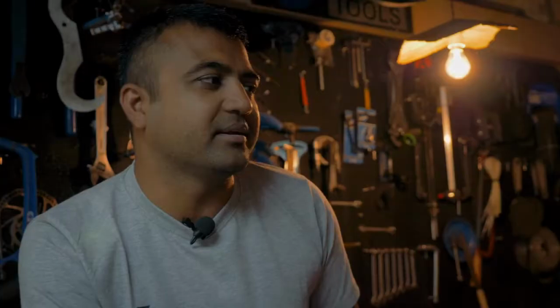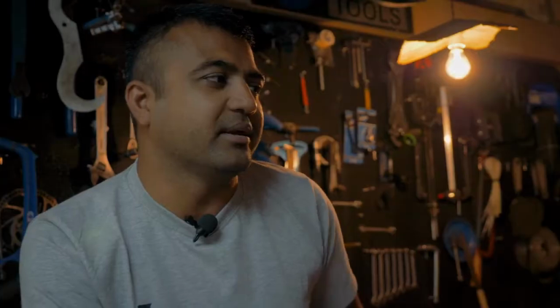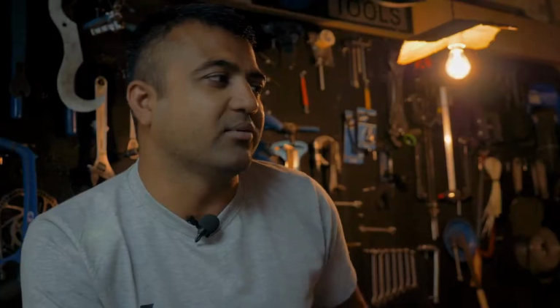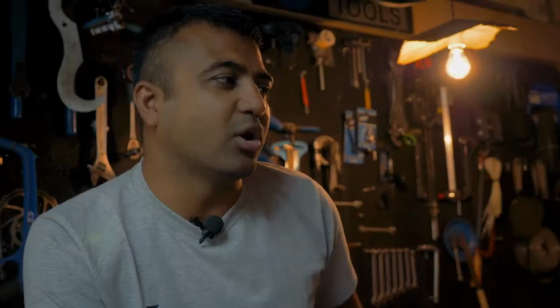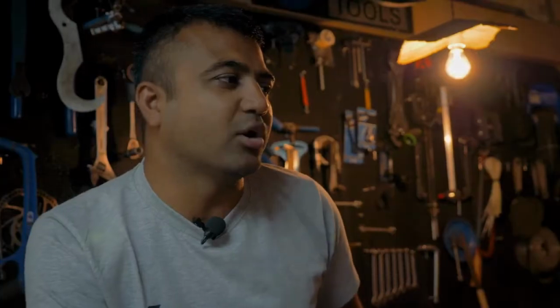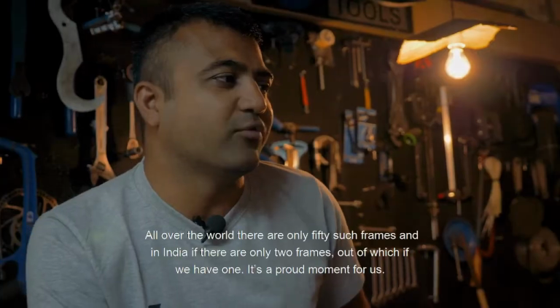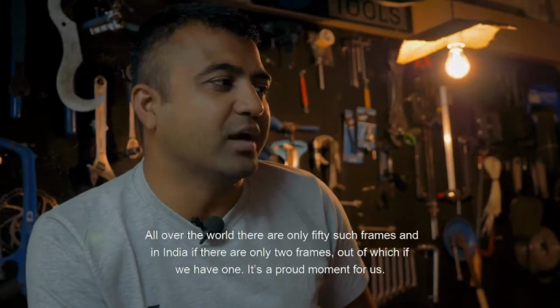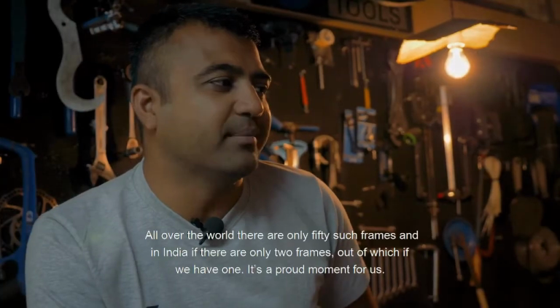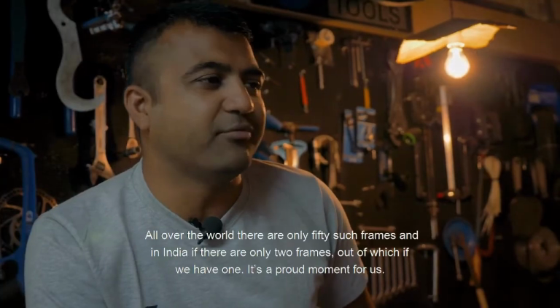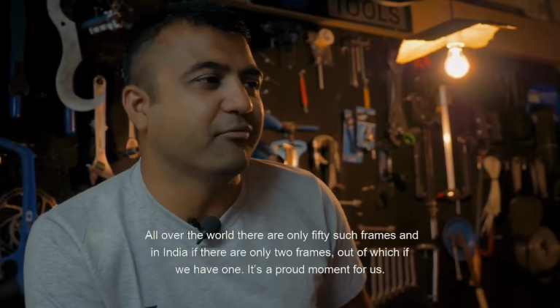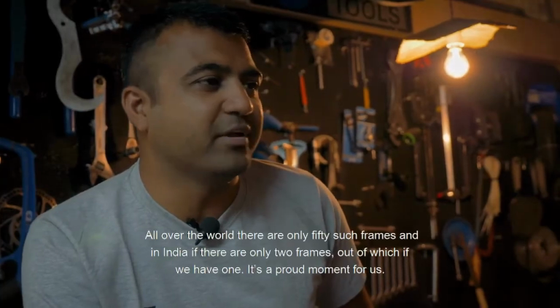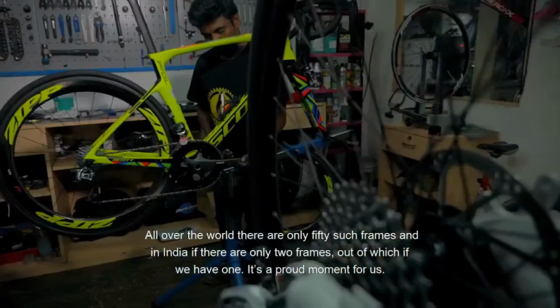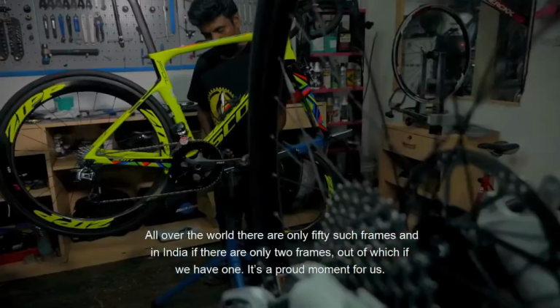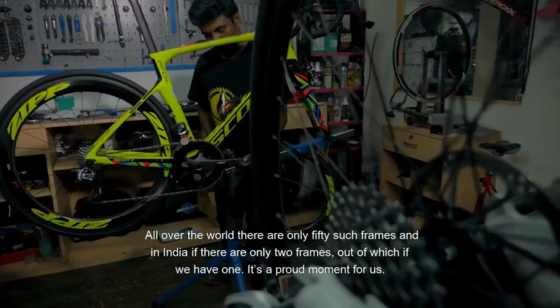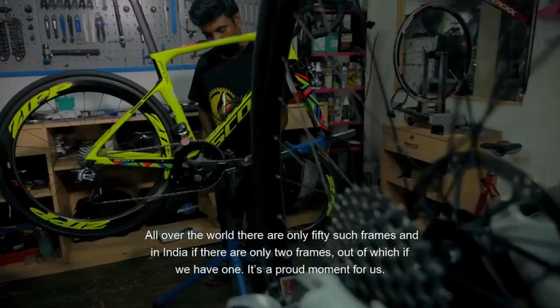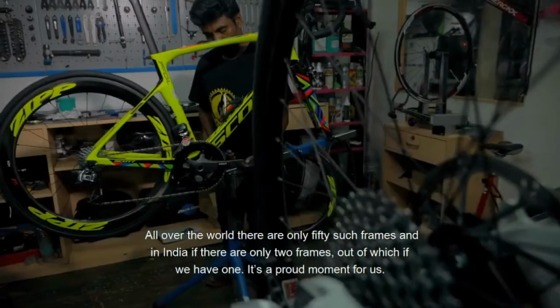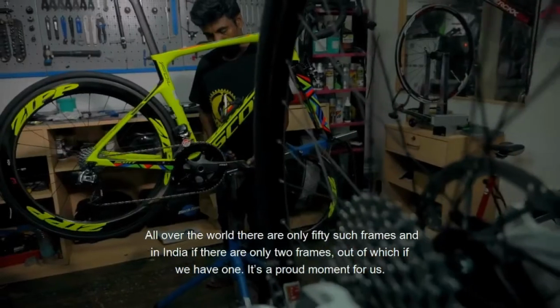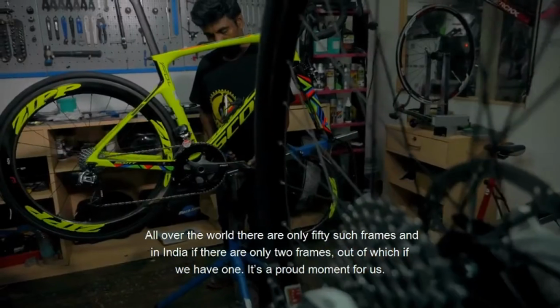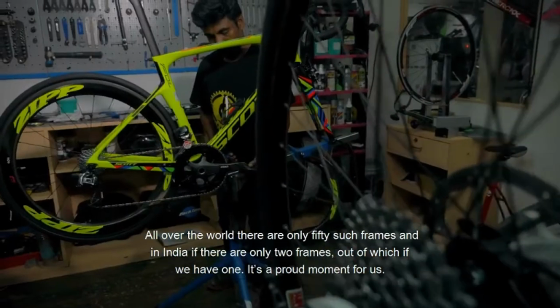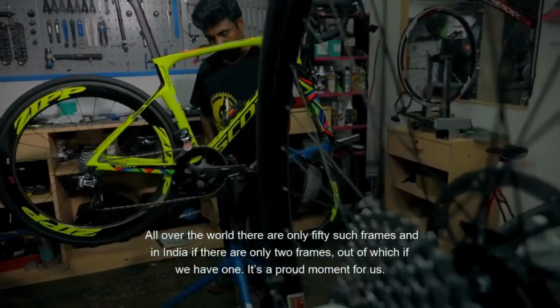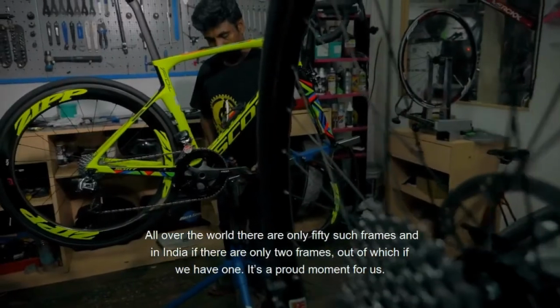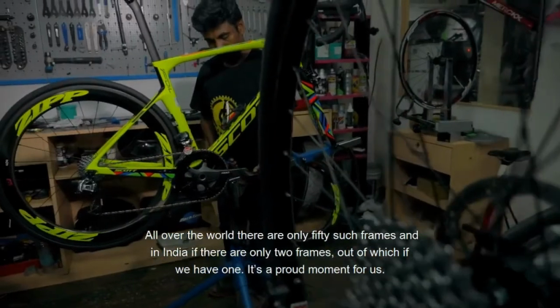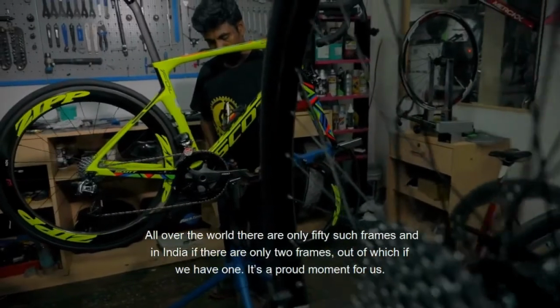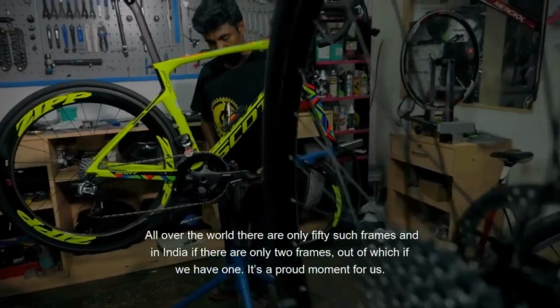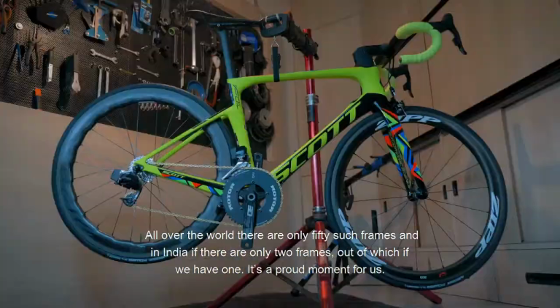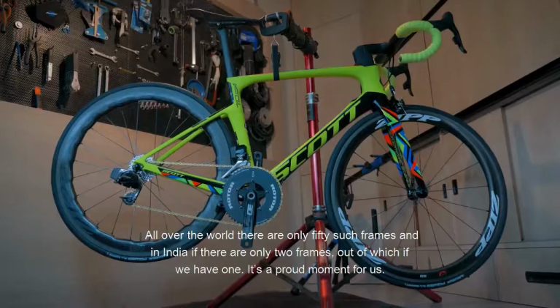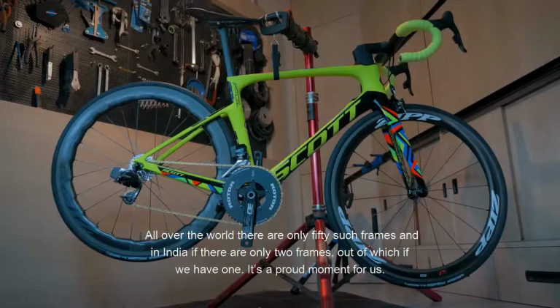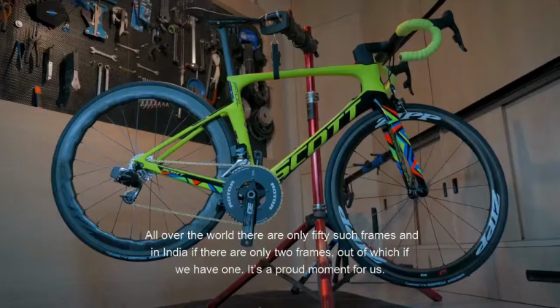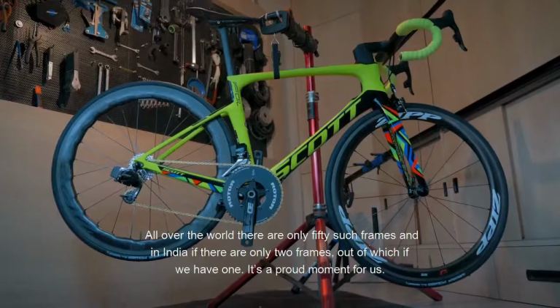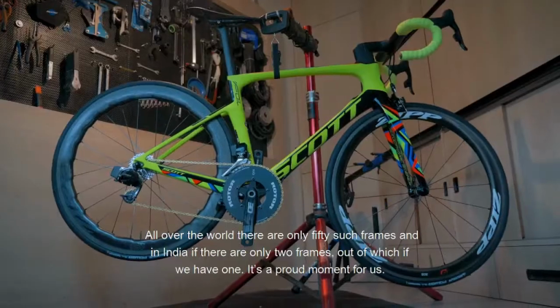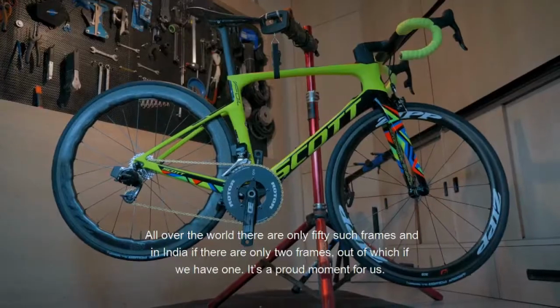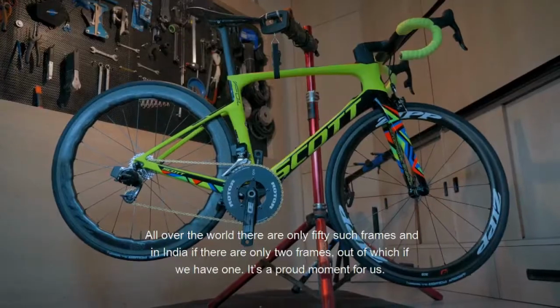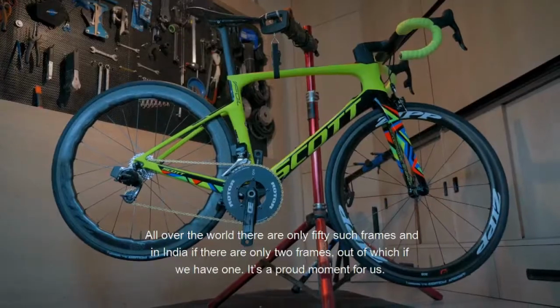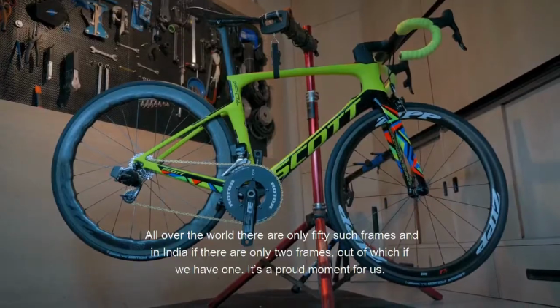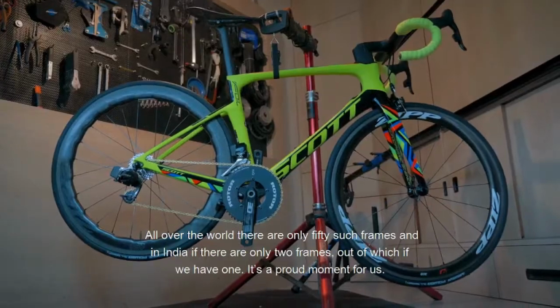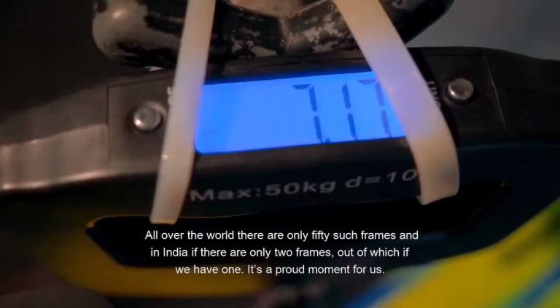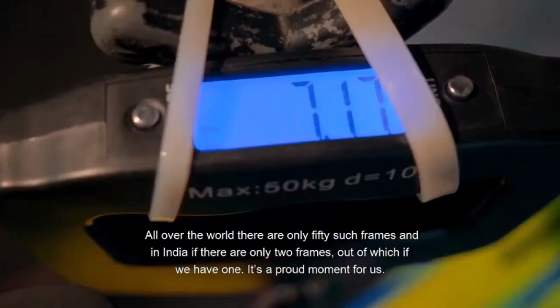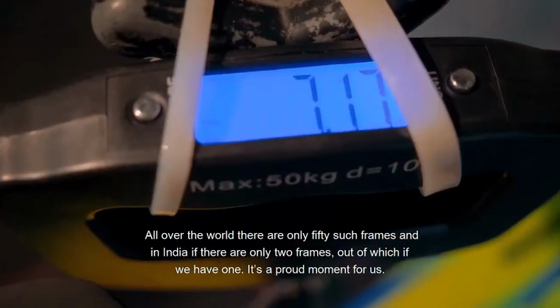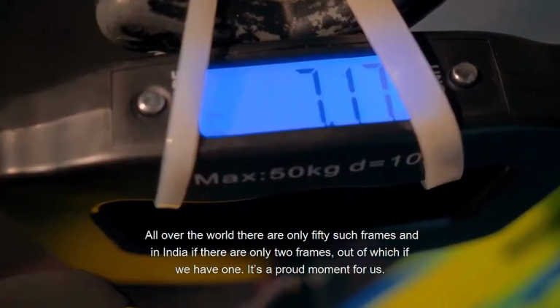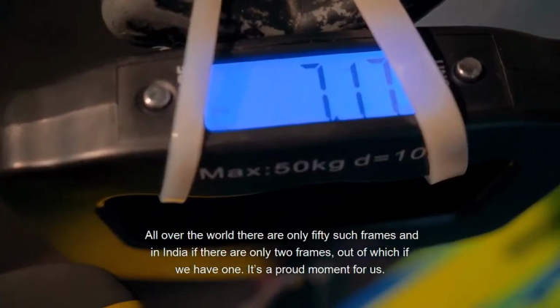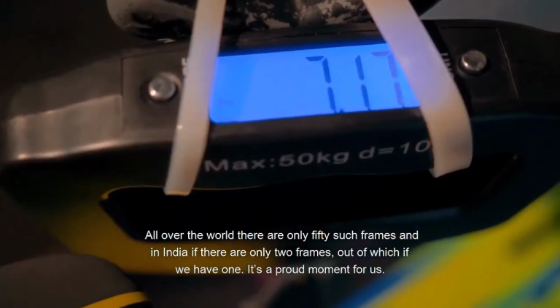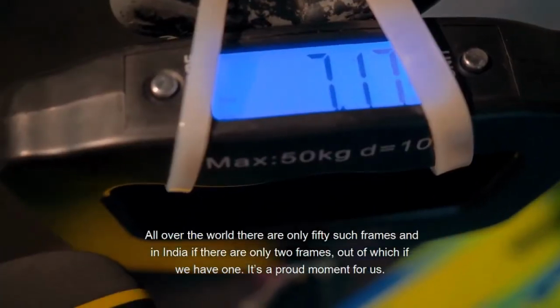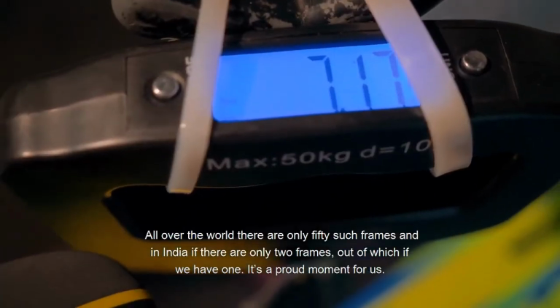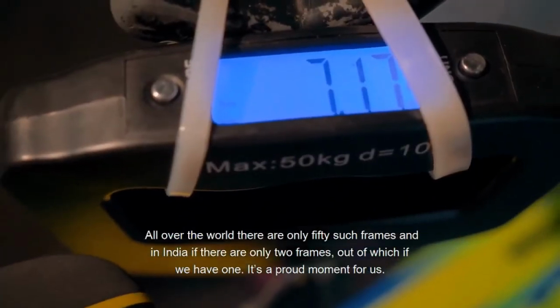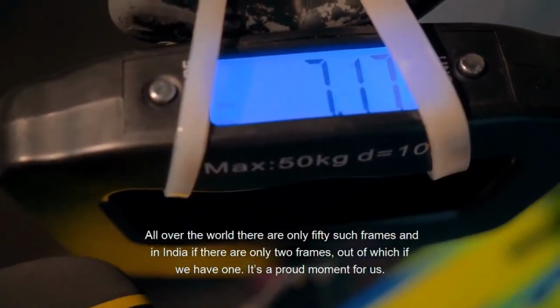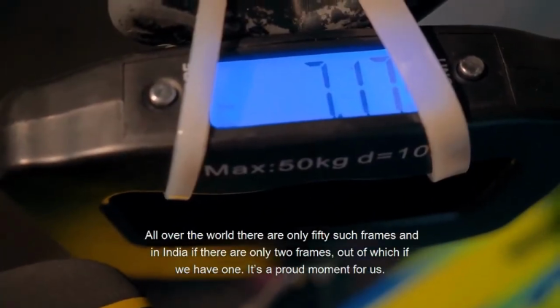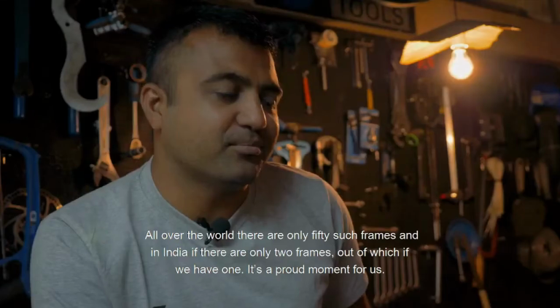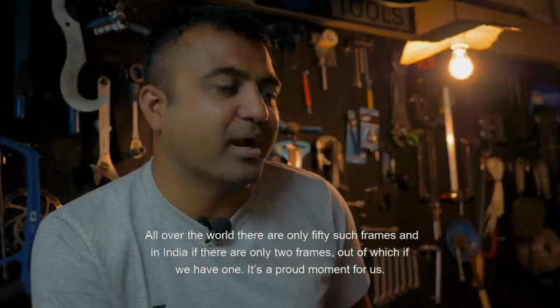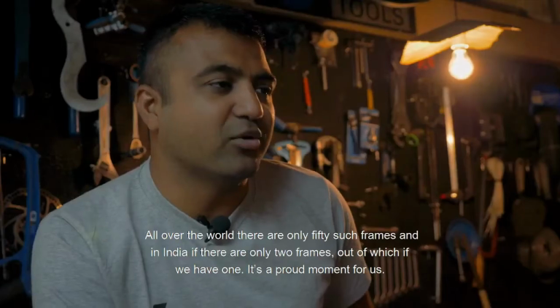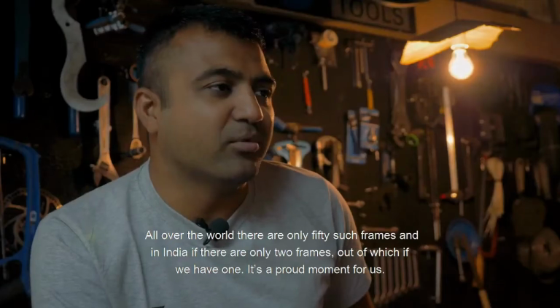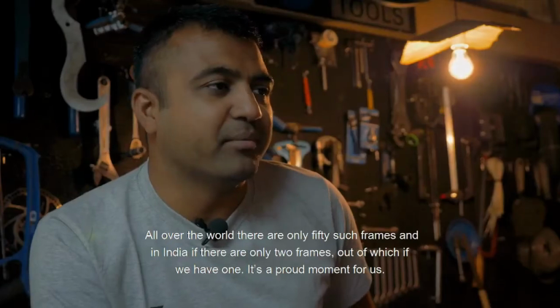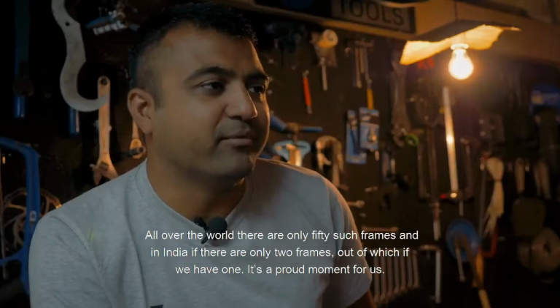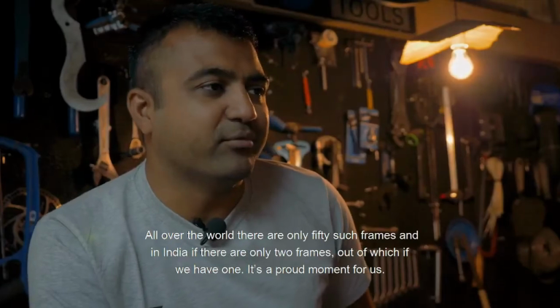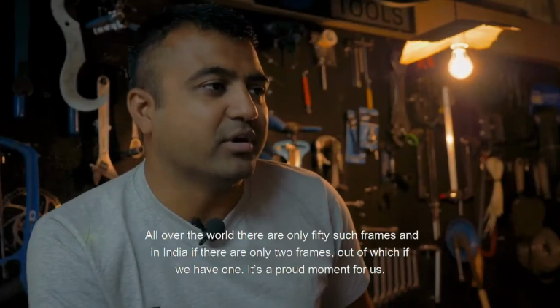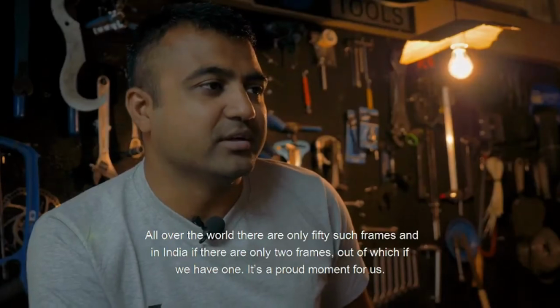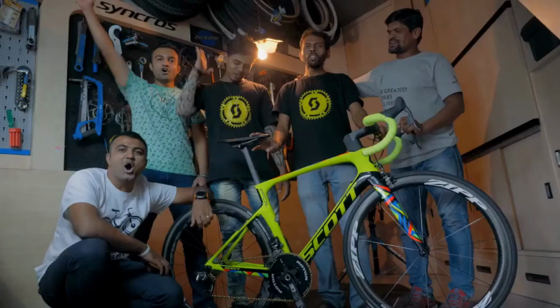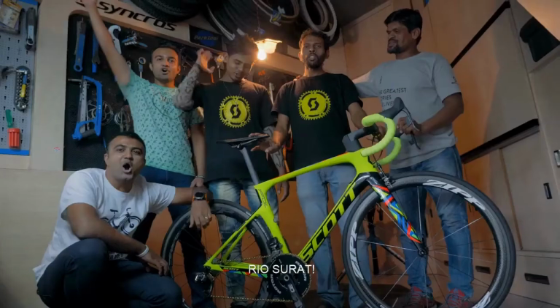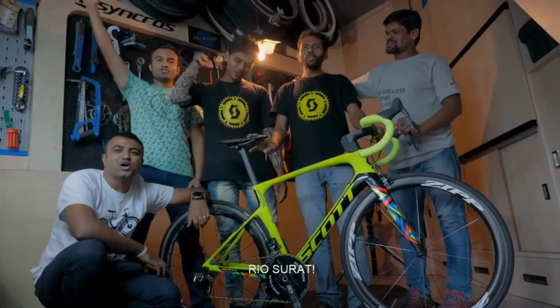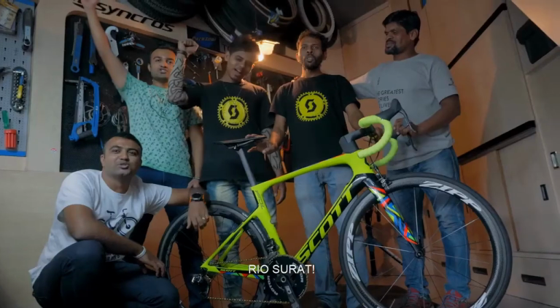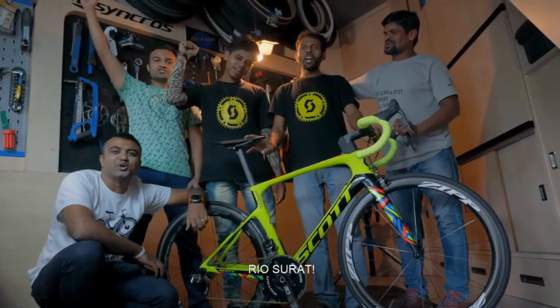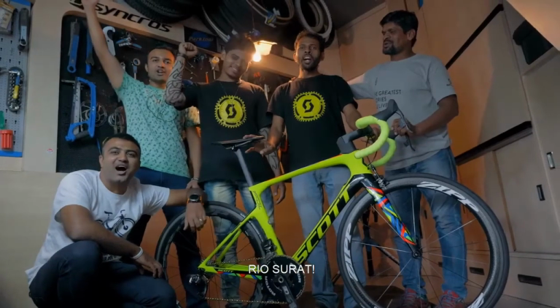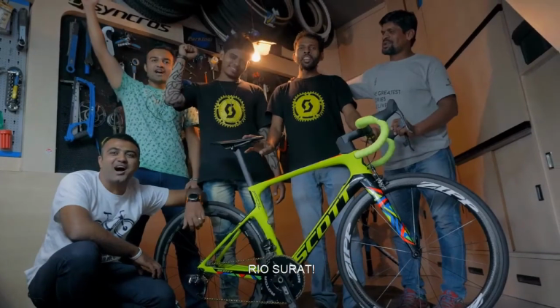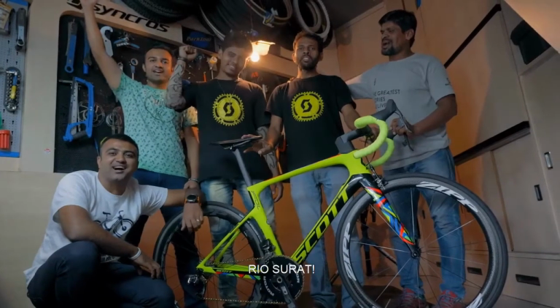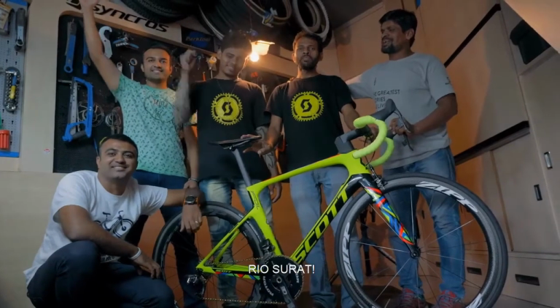And the other place is the same. If there are two bikes in India that we can have, it'll be a proud moment for us.